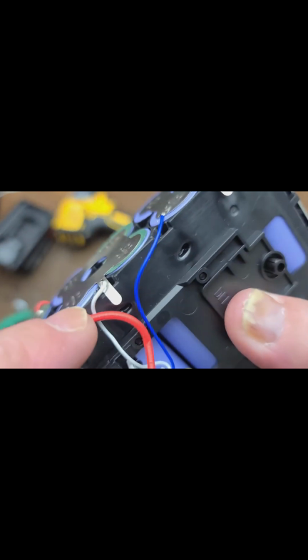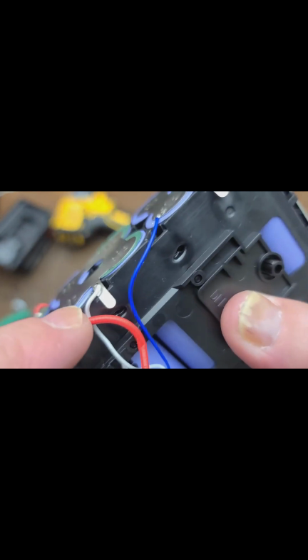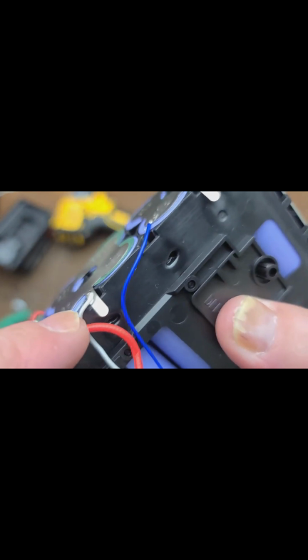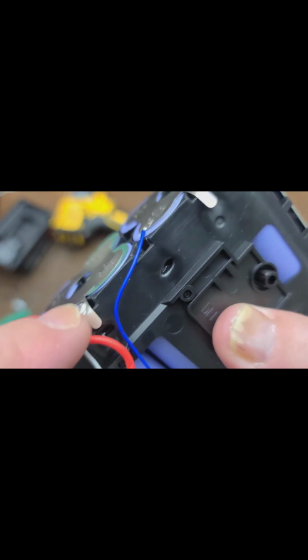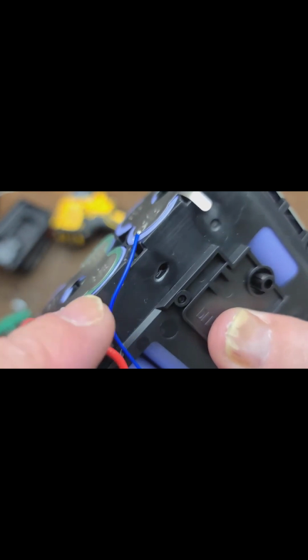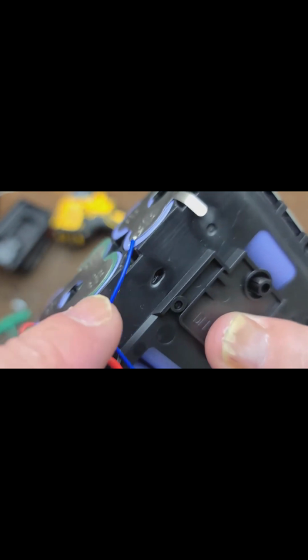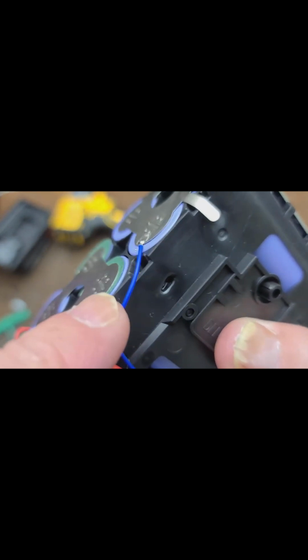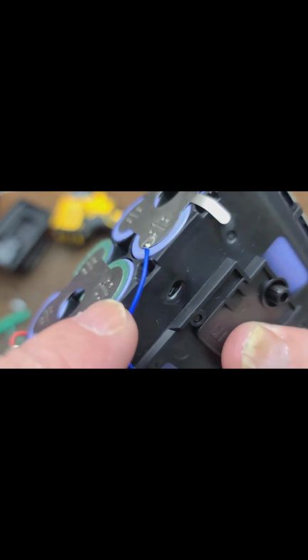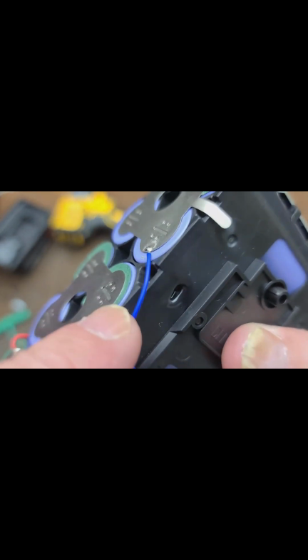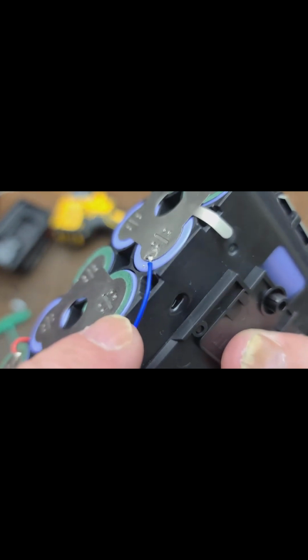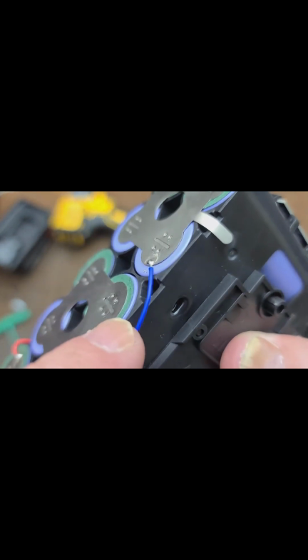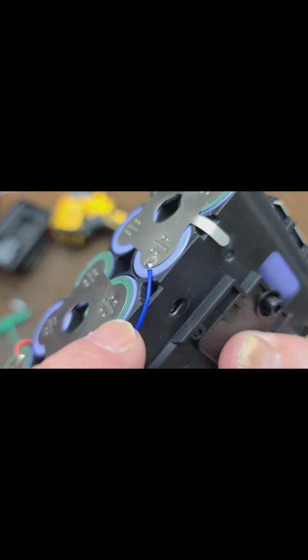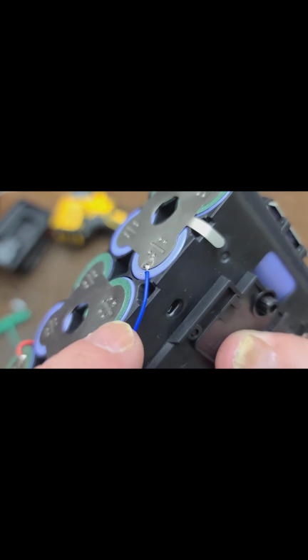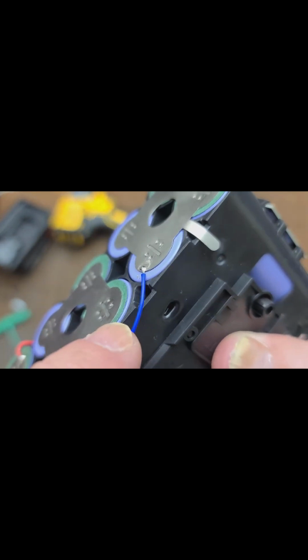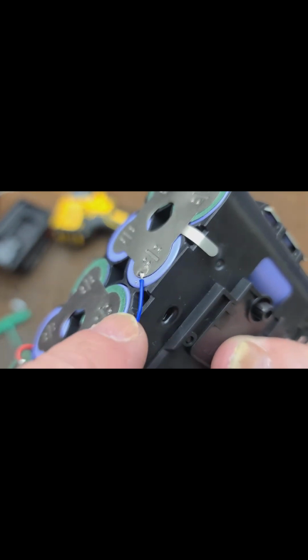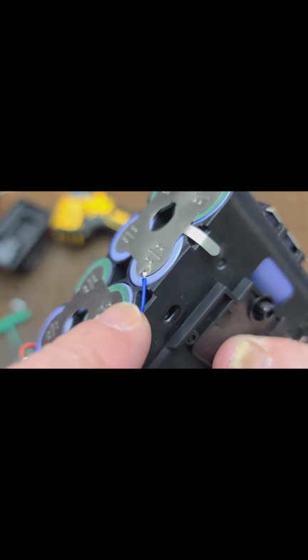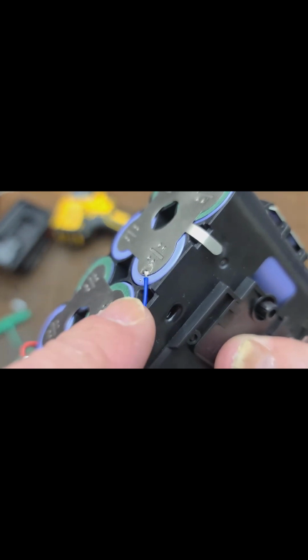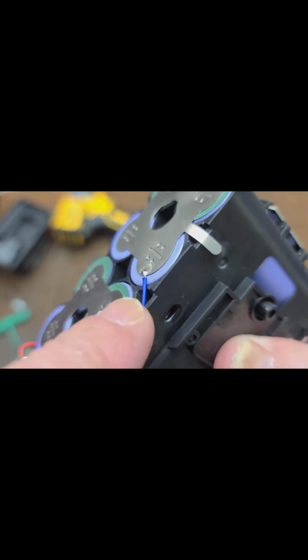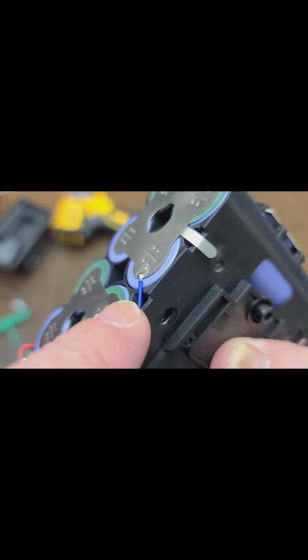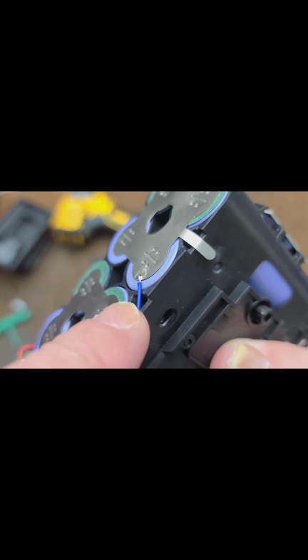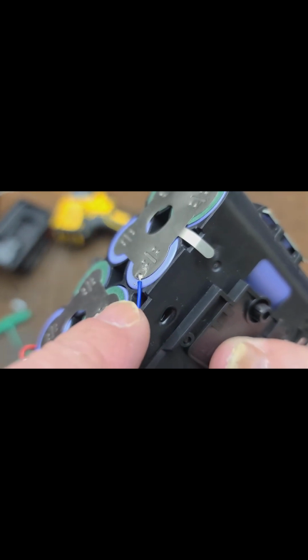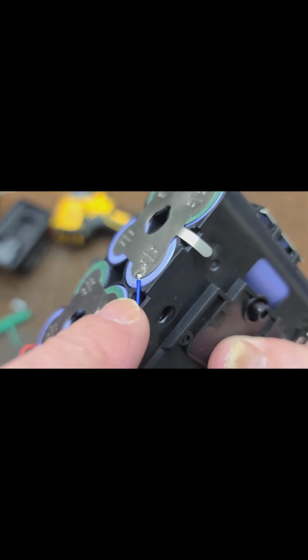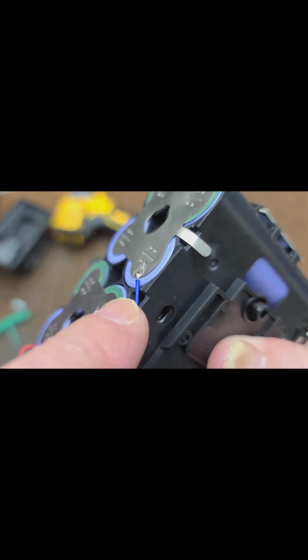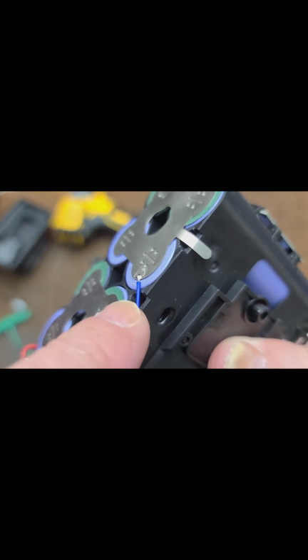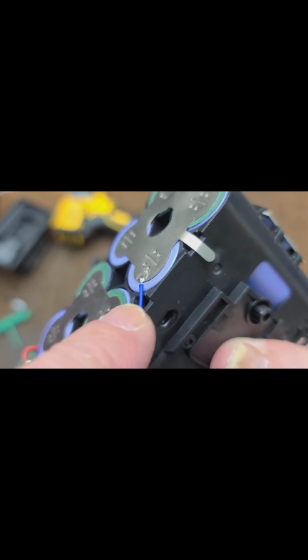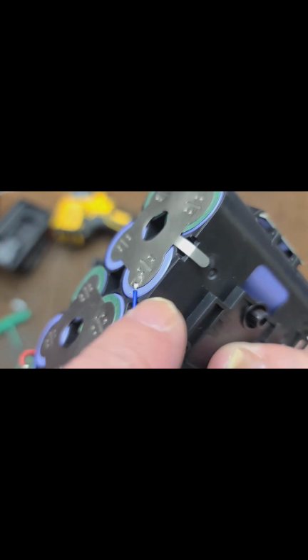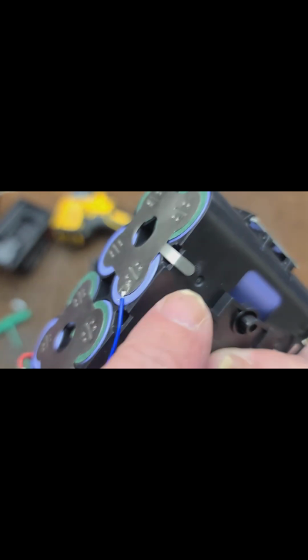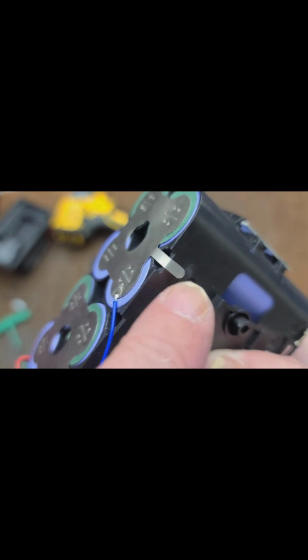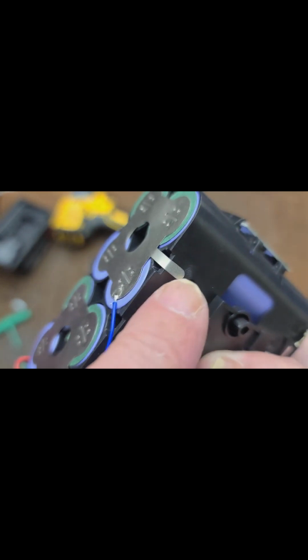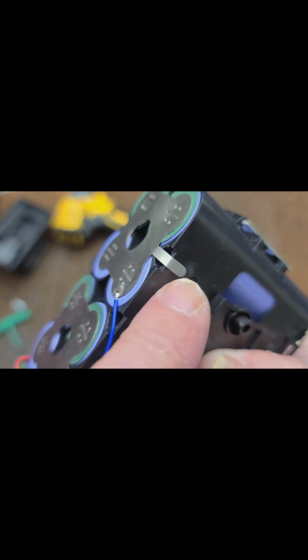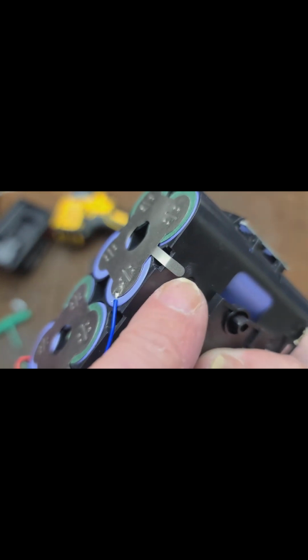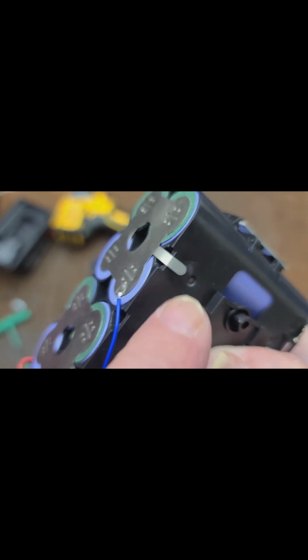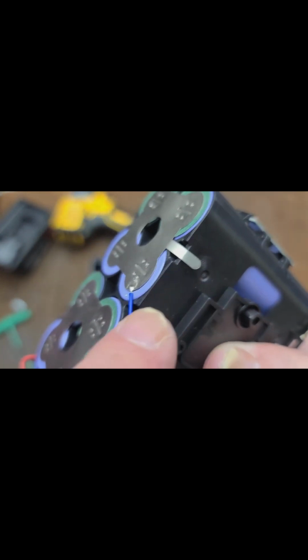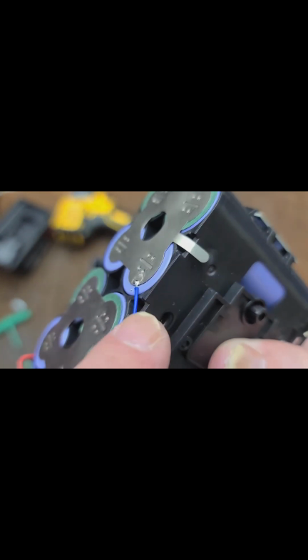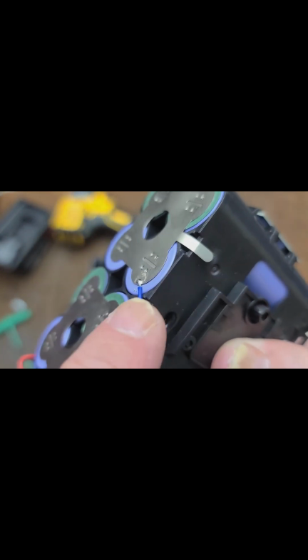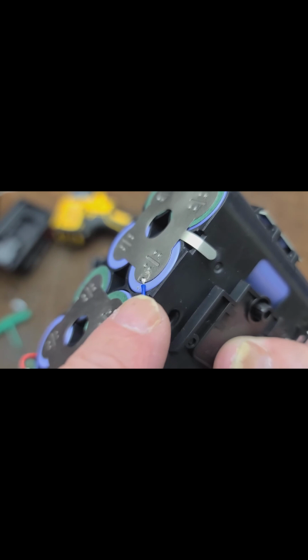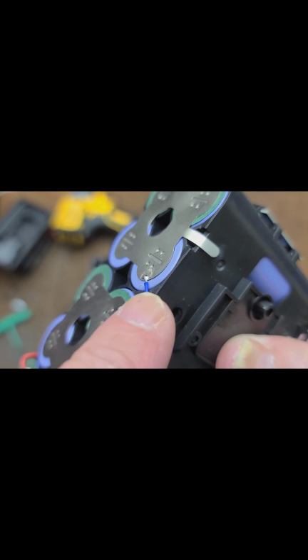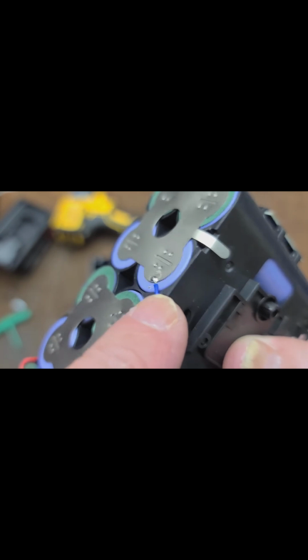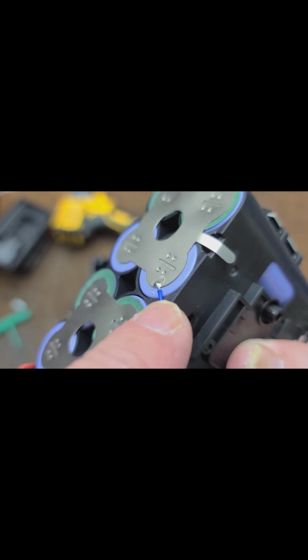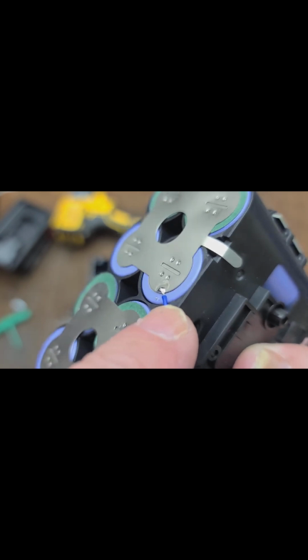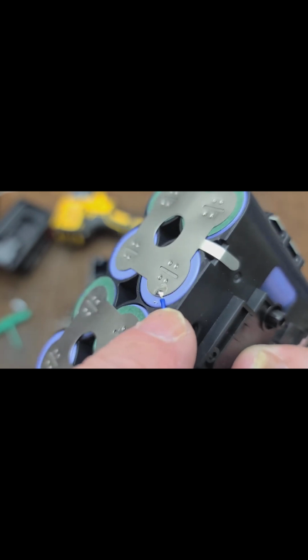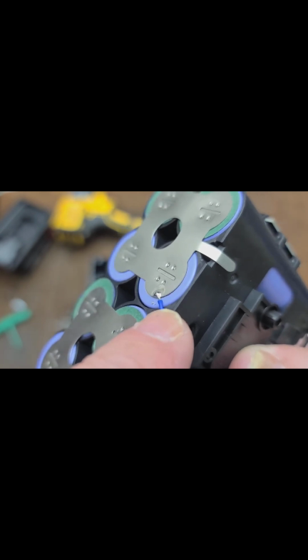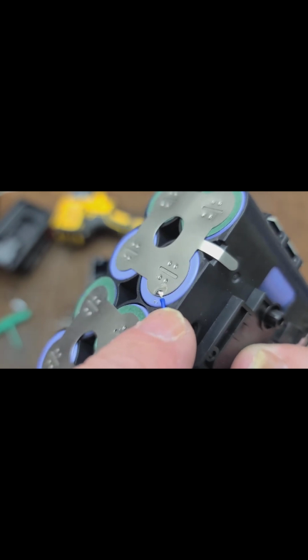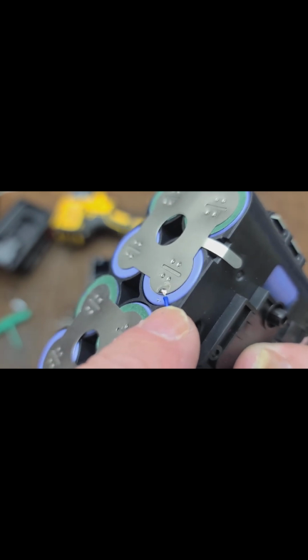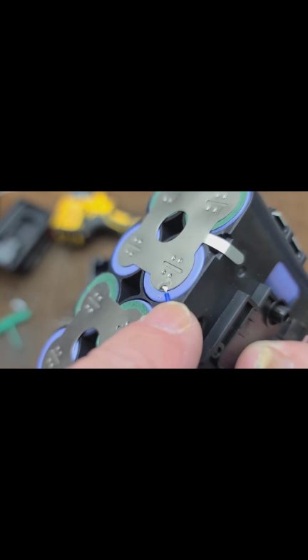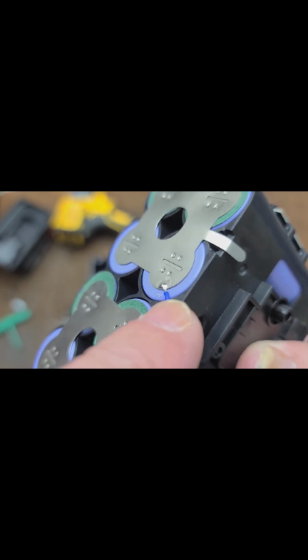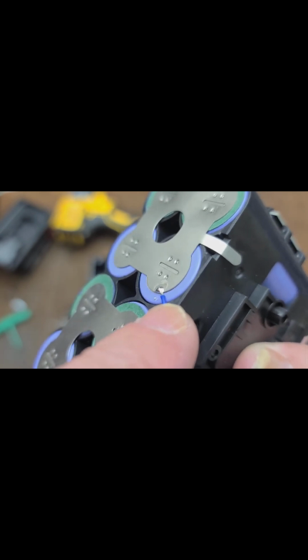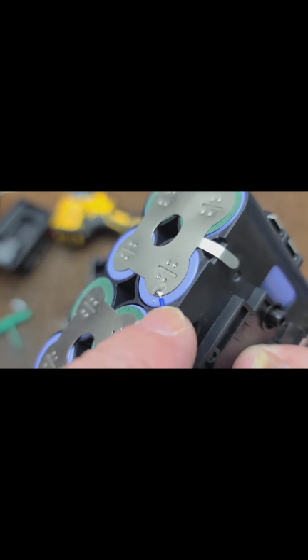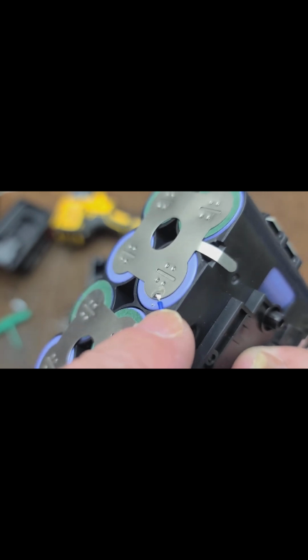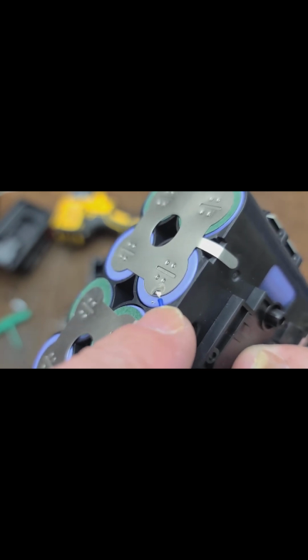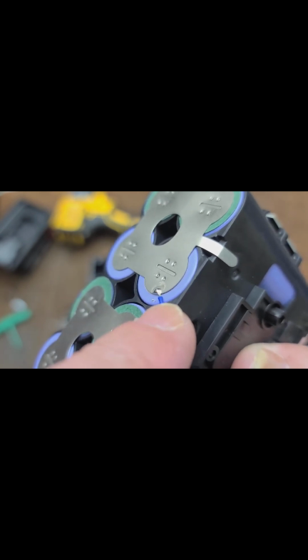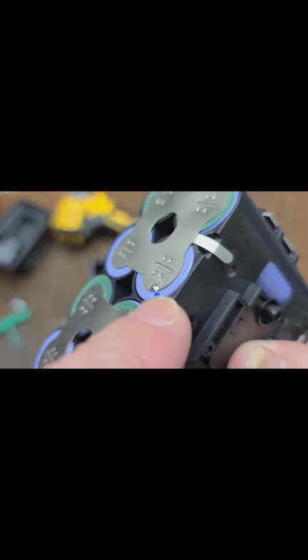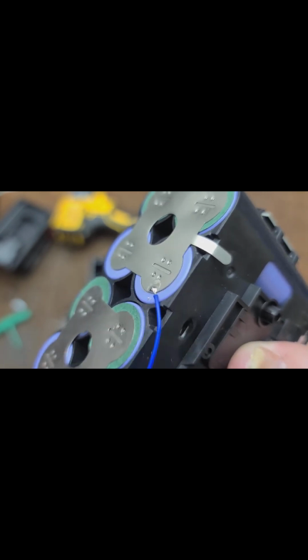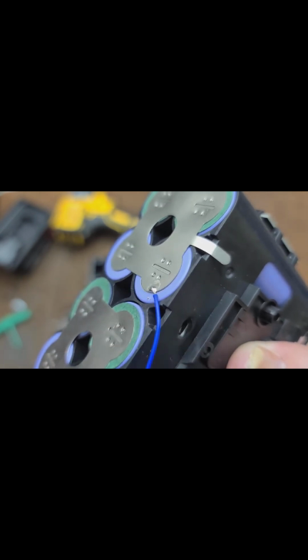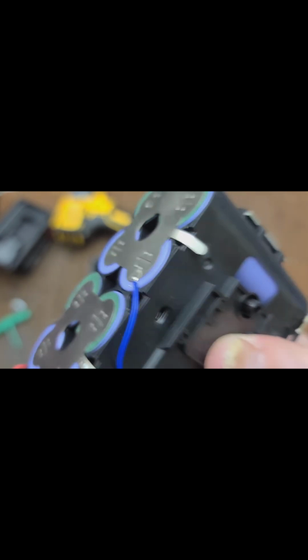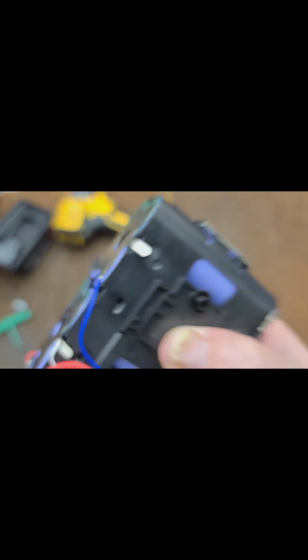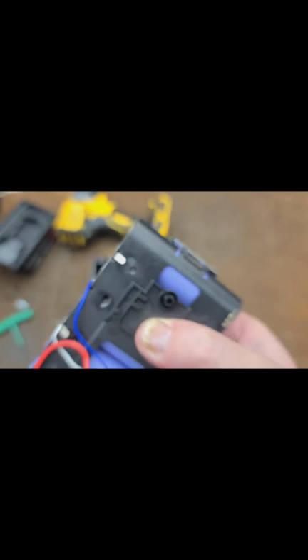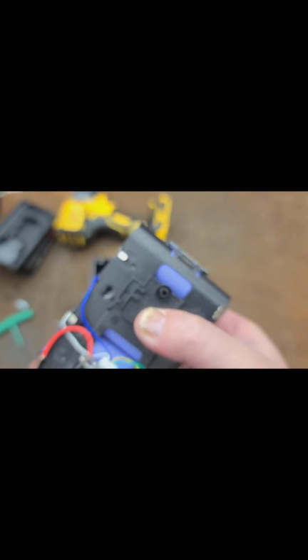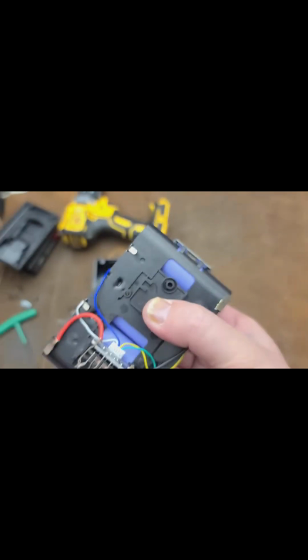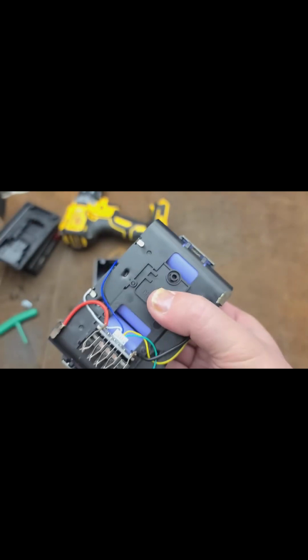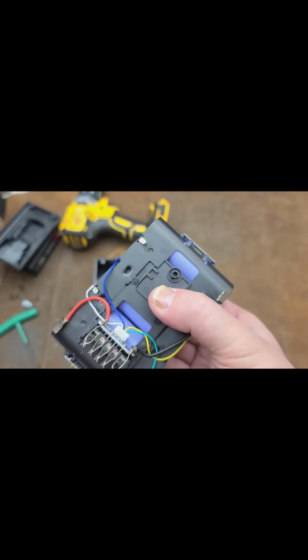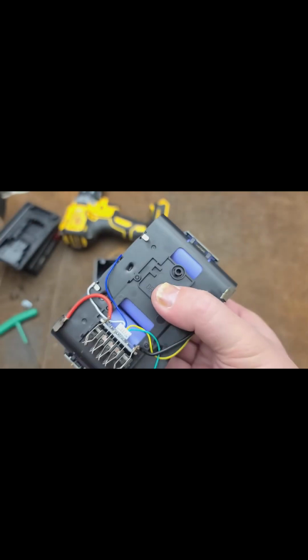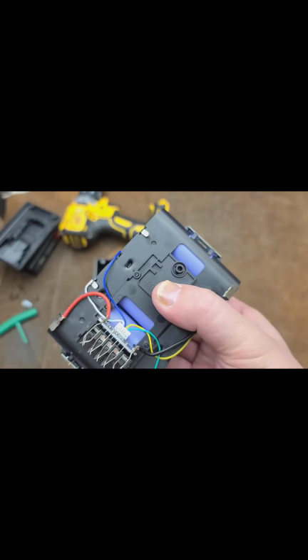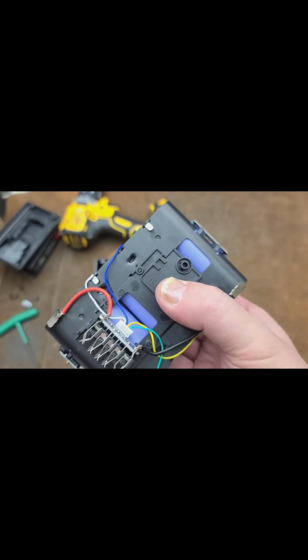They soldered their terminals, except hilariously the blue wire was too short so they couldn't solder it to its tab — they just put it right on the little edge there.